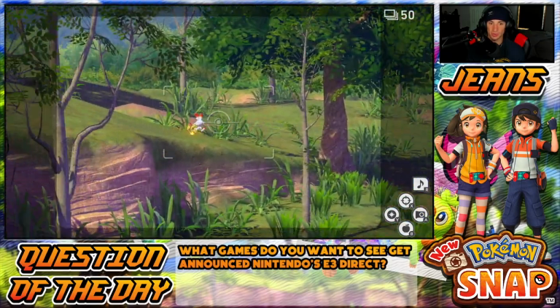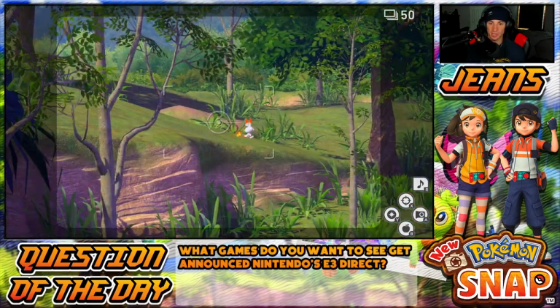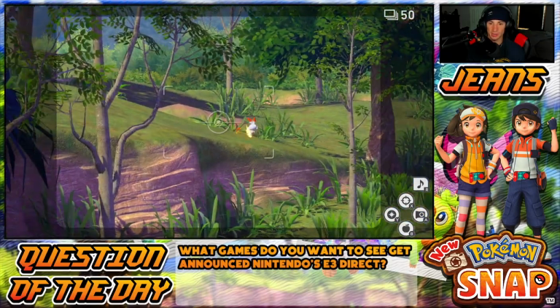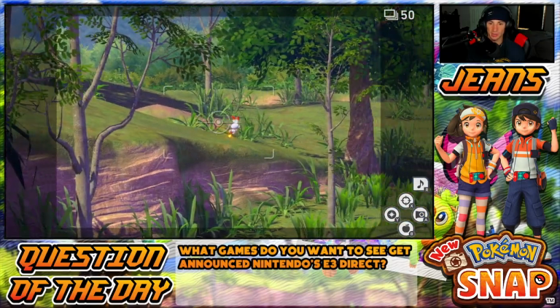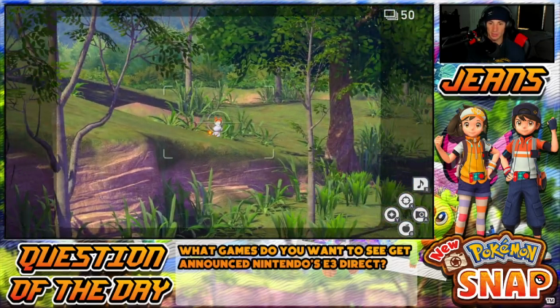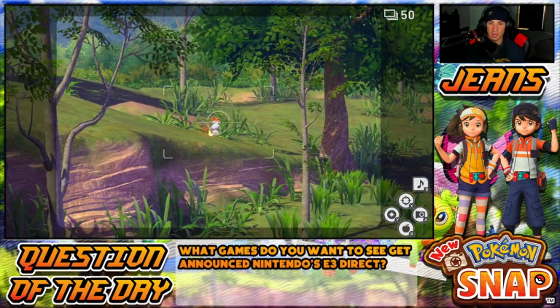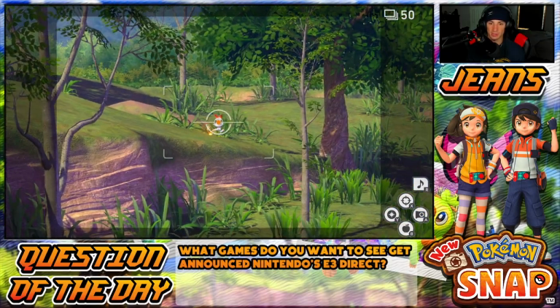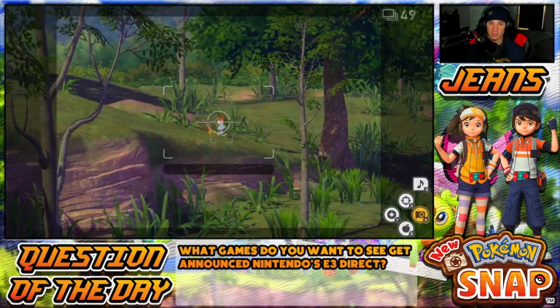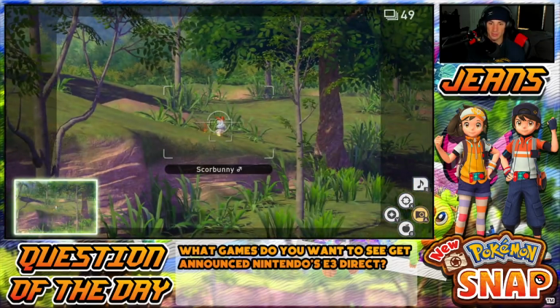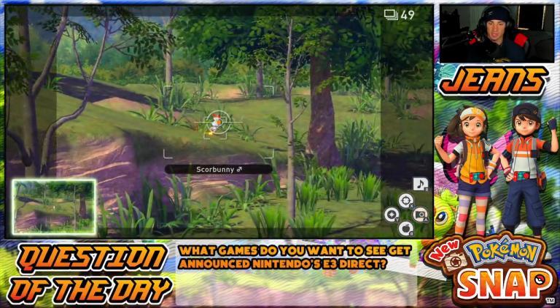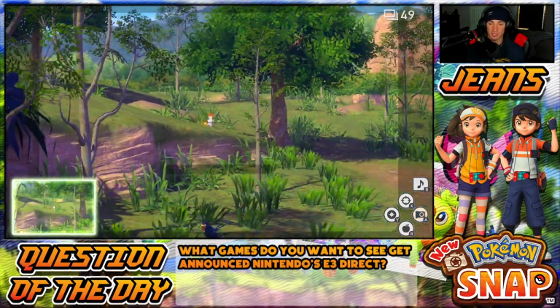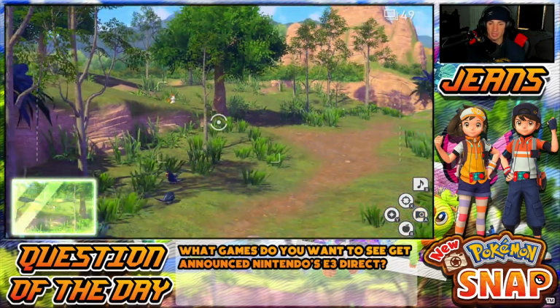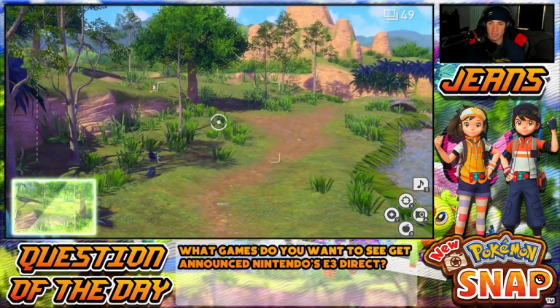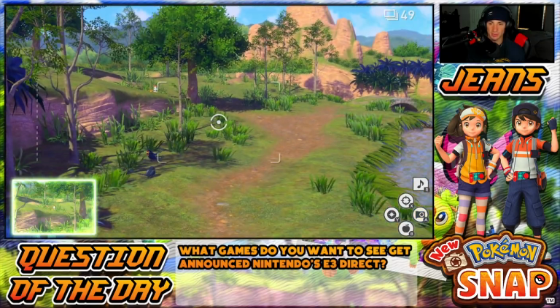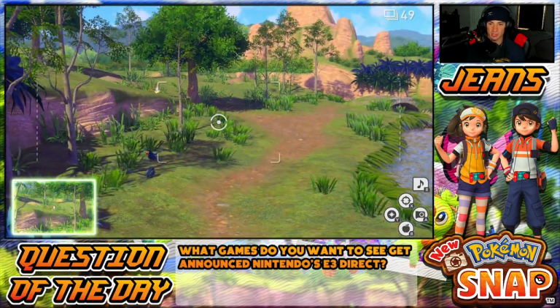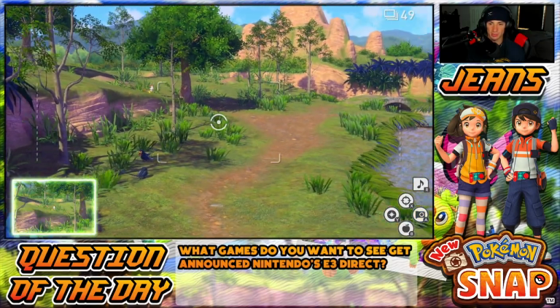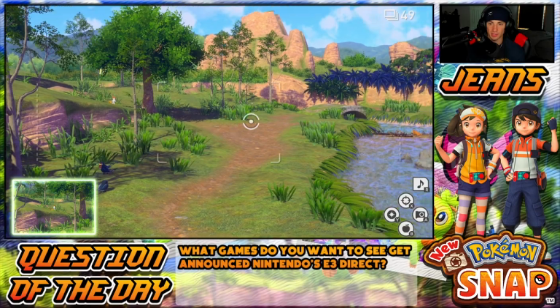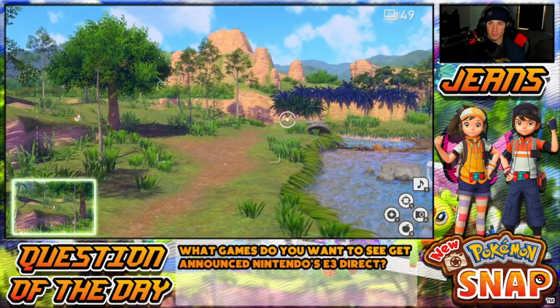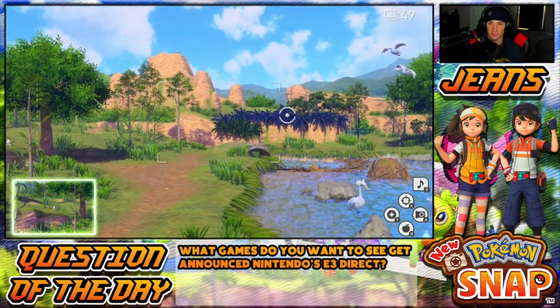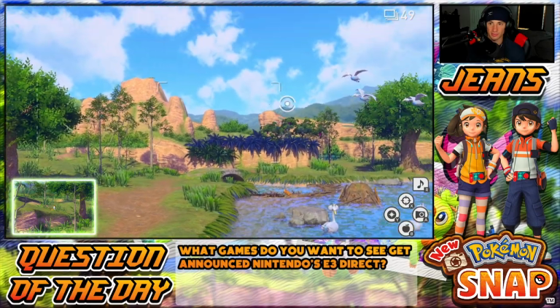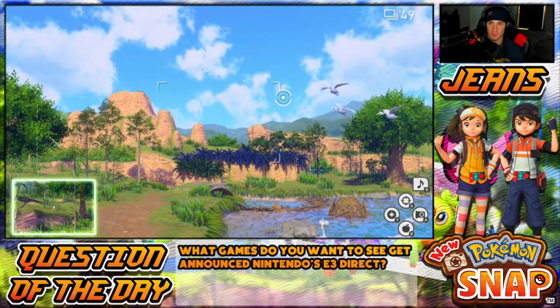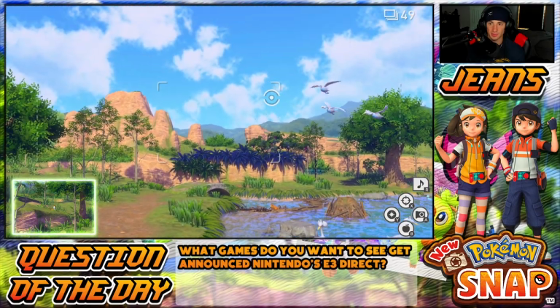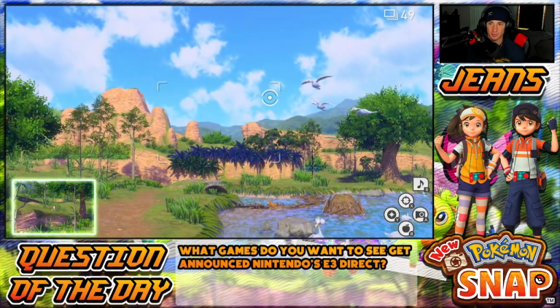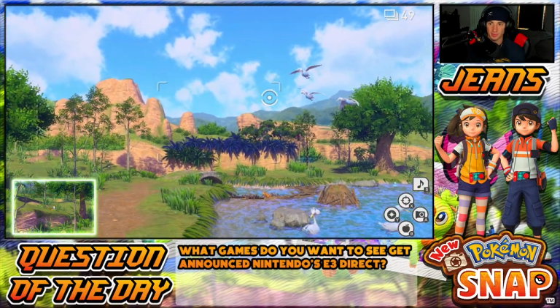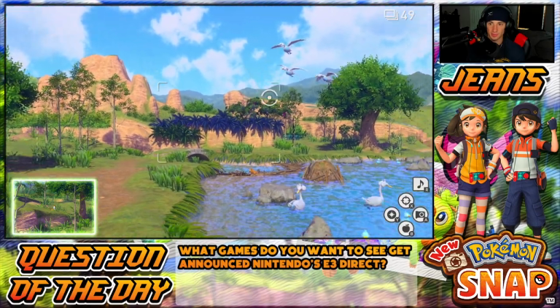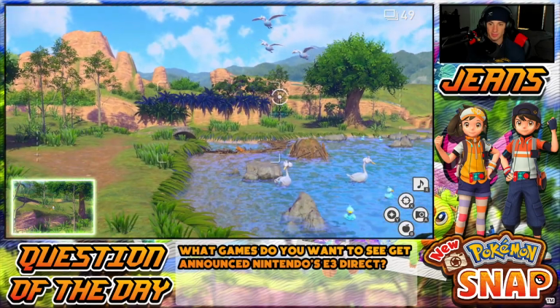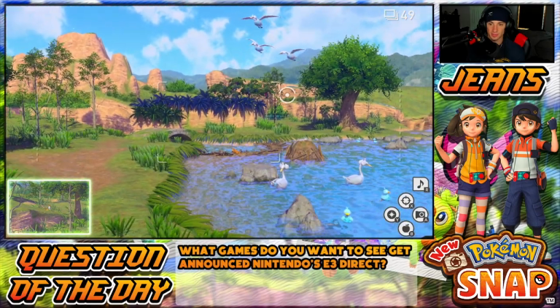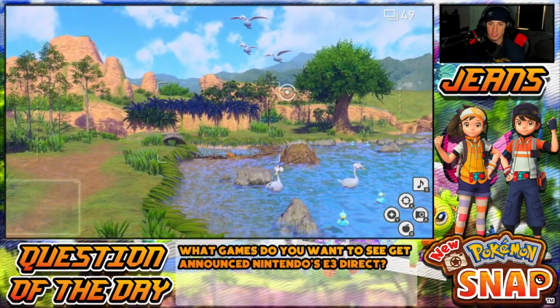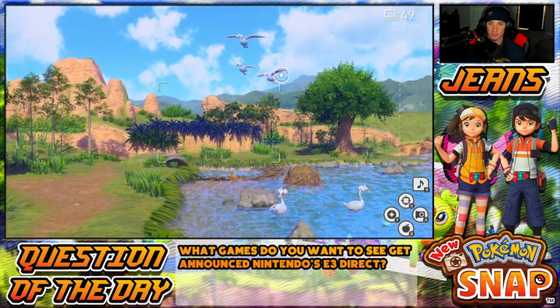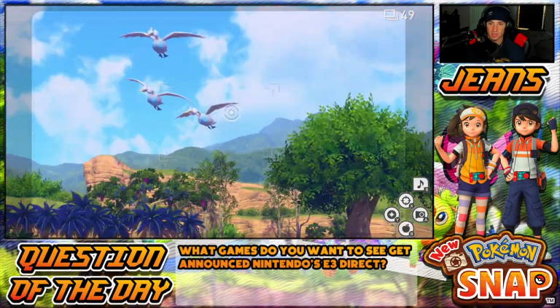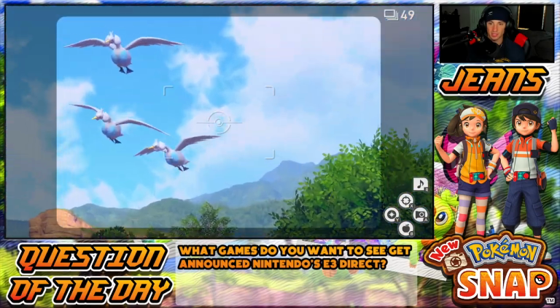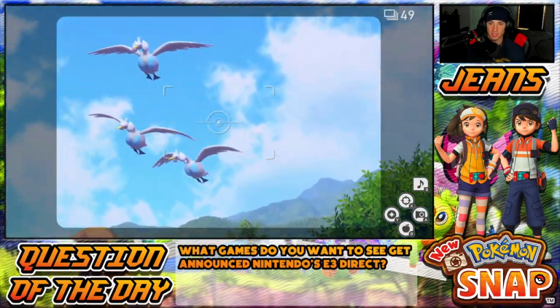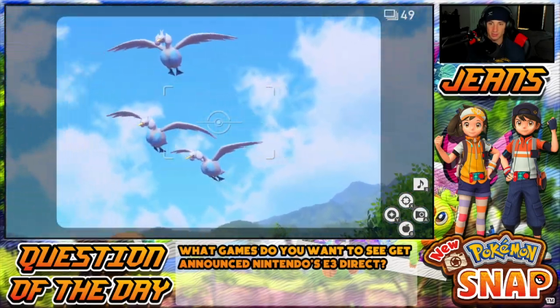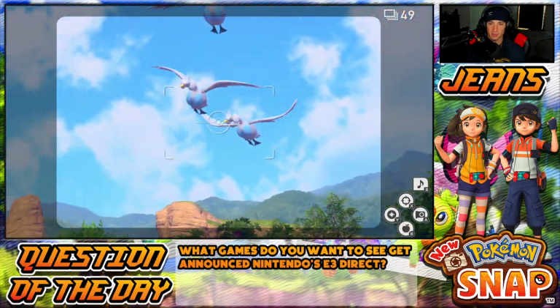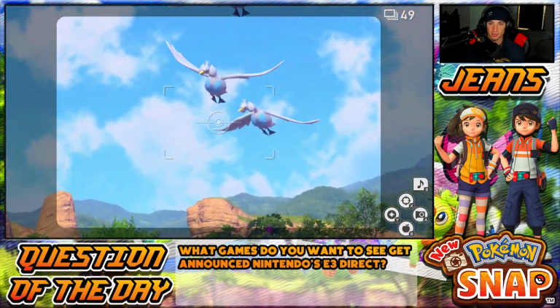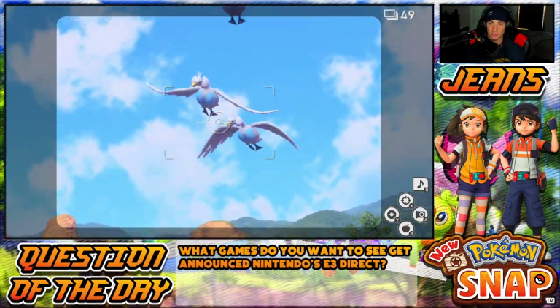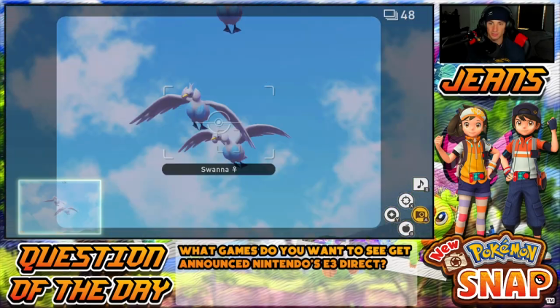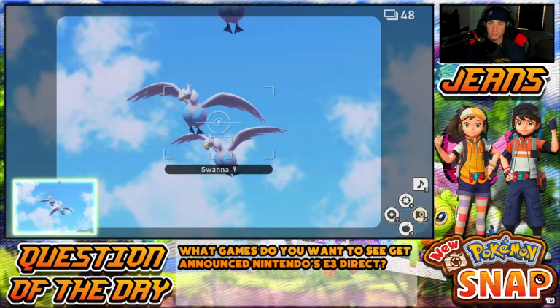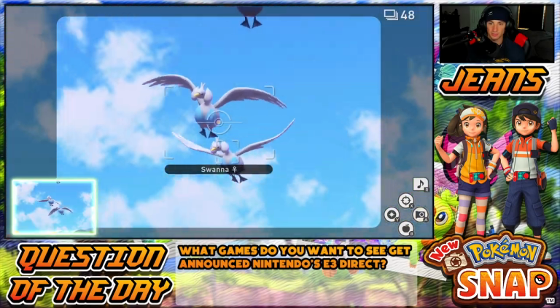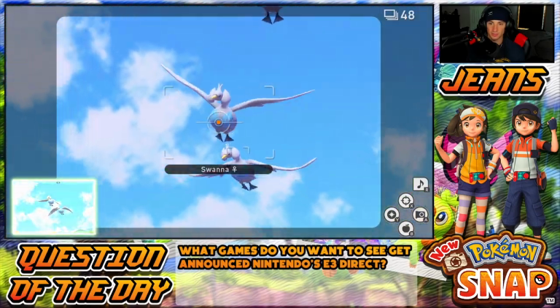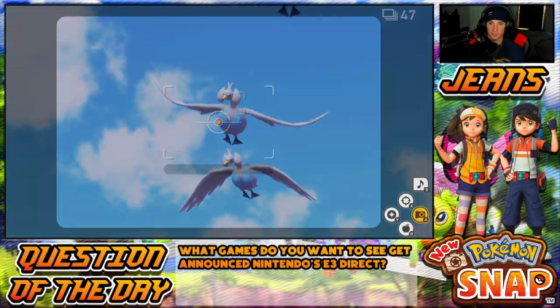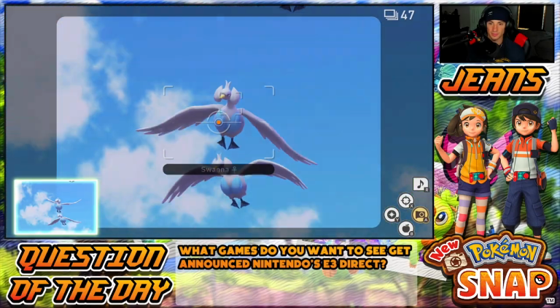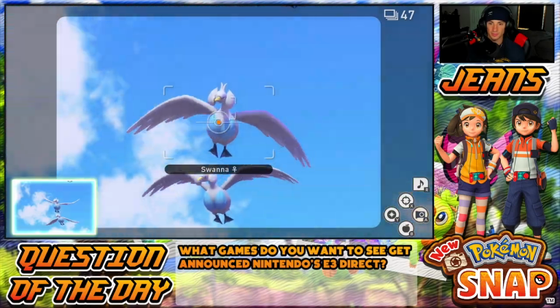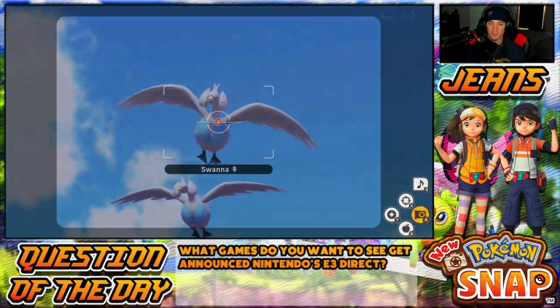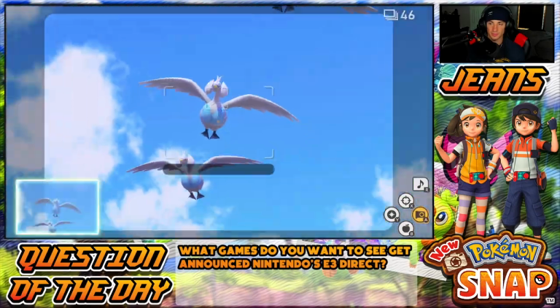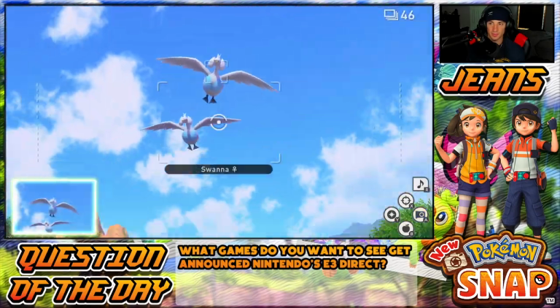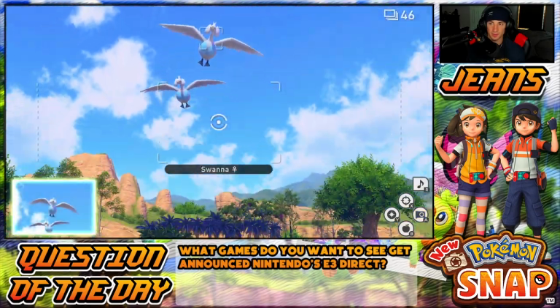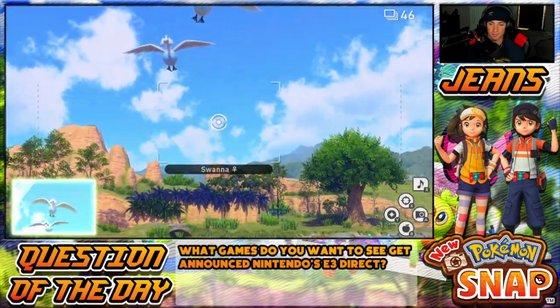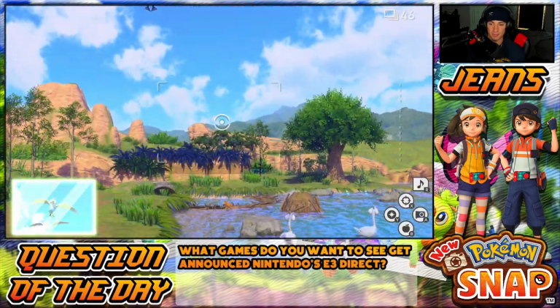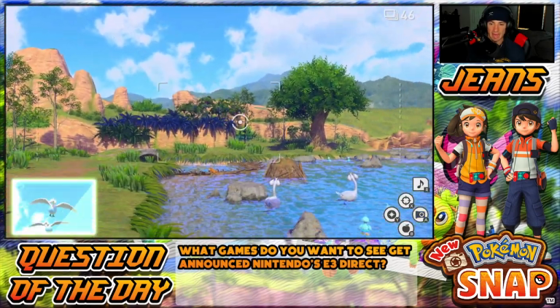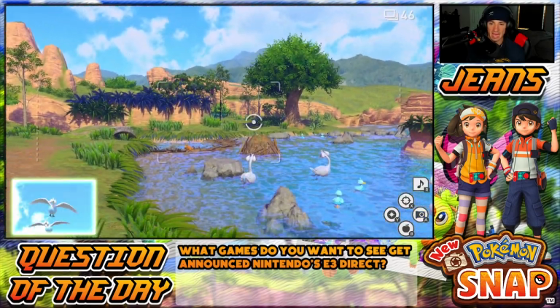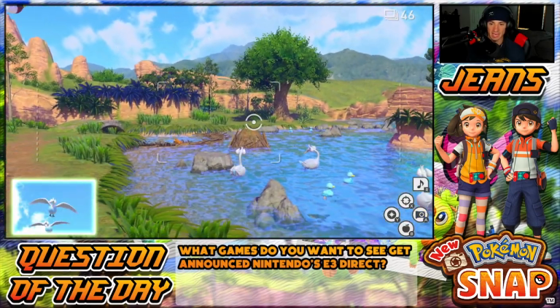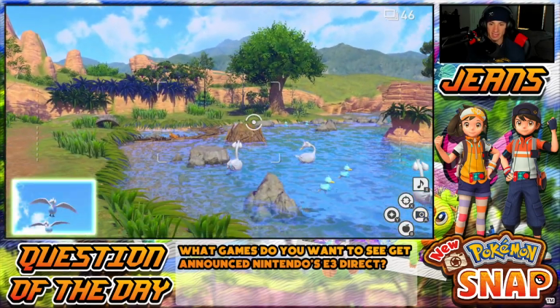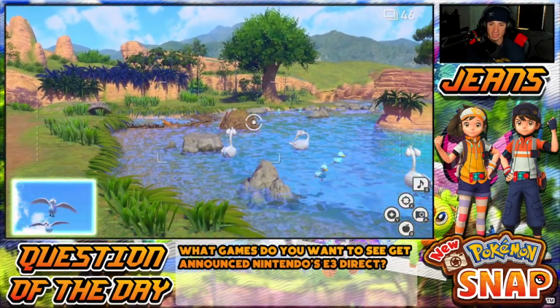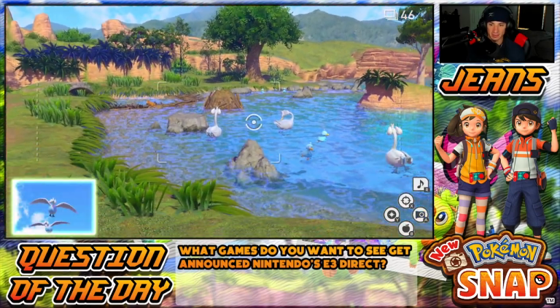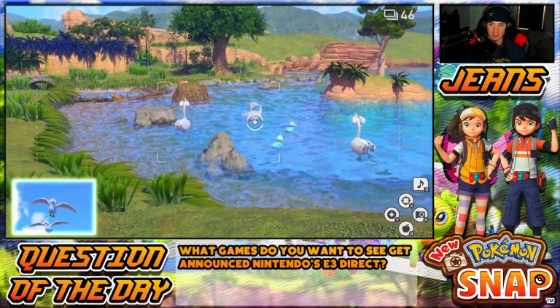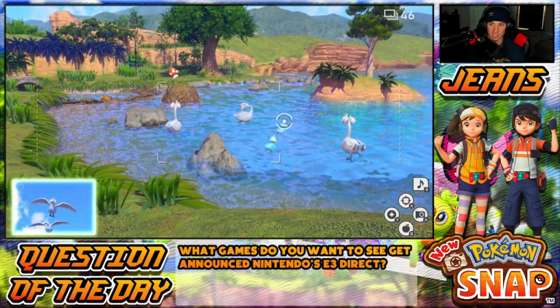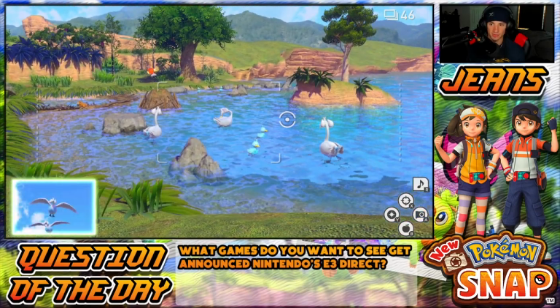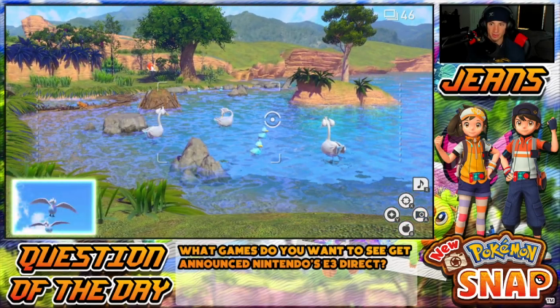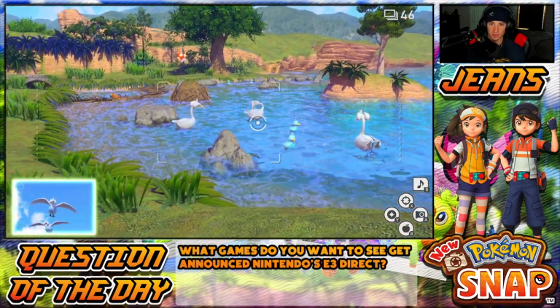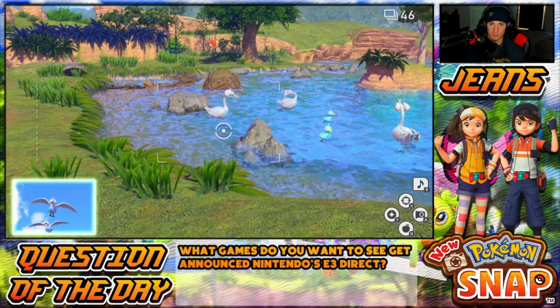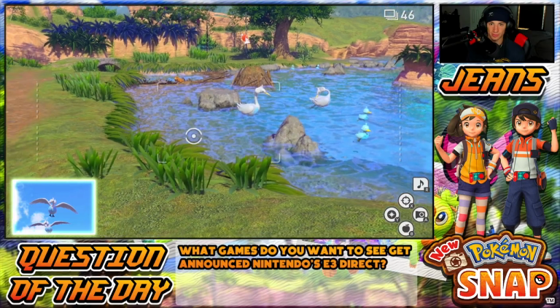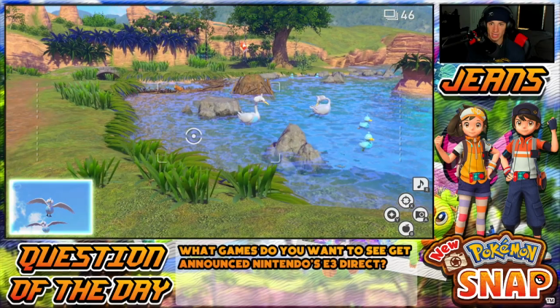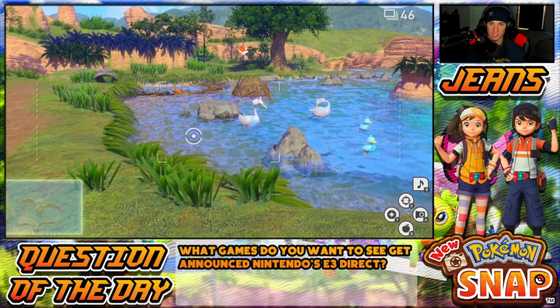Heracross — I don't think I have a Heracross photo. Let me try hitting it with an Illumina Orb. Morgrem up there — solid photo all around. Oh yo, Pidgeot's chilling there! Let me hit you with an Illumina Orb. Scorbunny up in the mountains — get a picture of him. Swanna's coming through, get some nice photos.